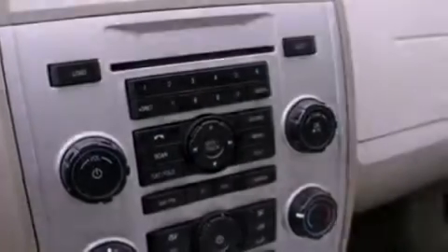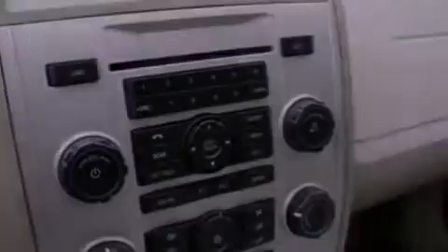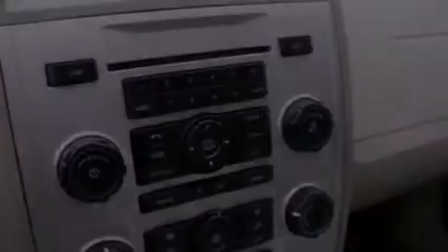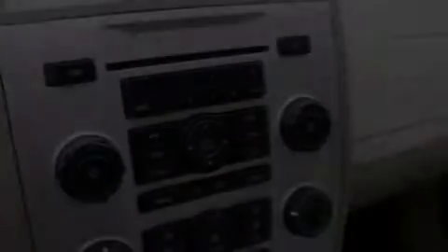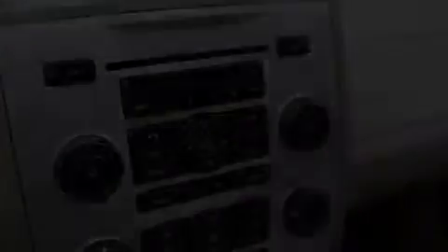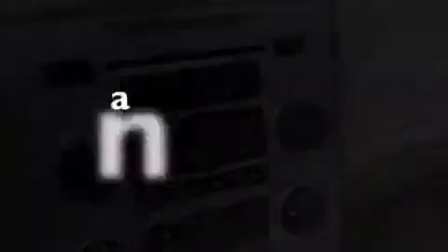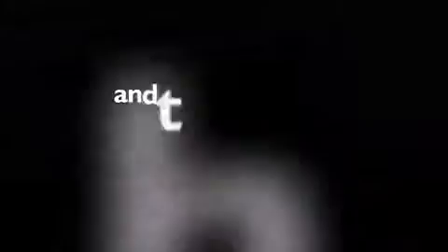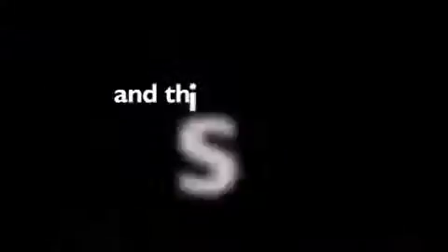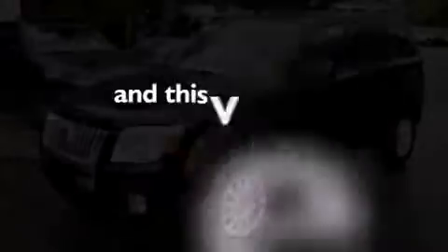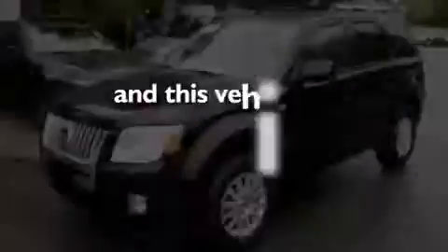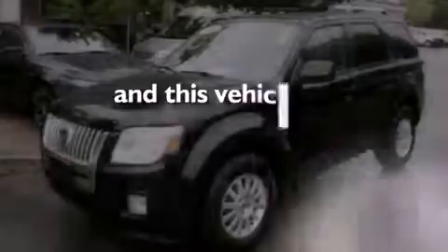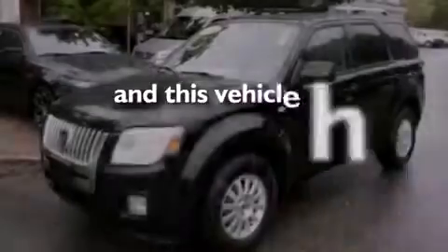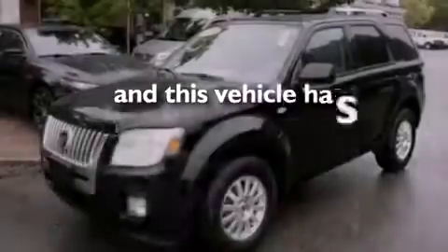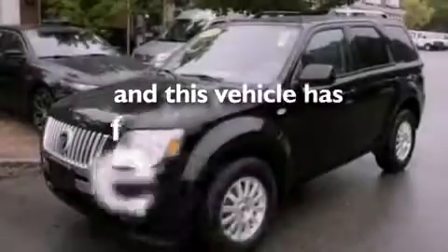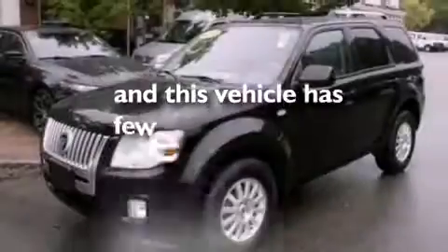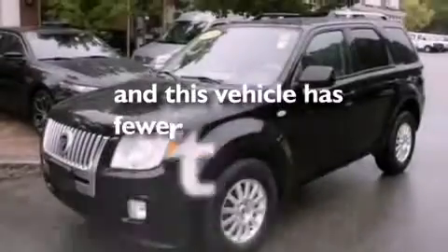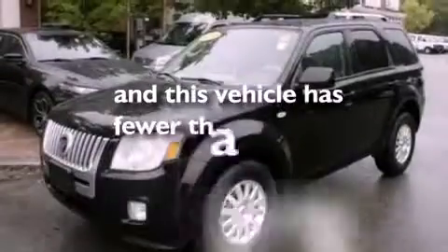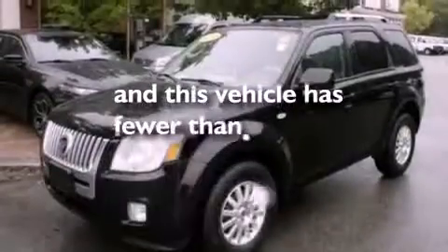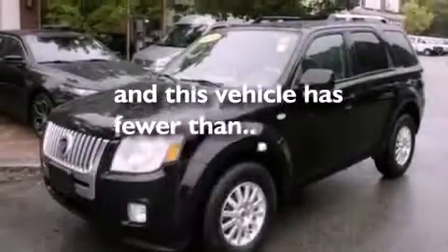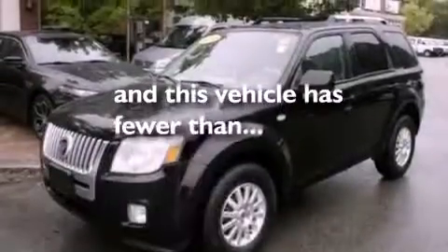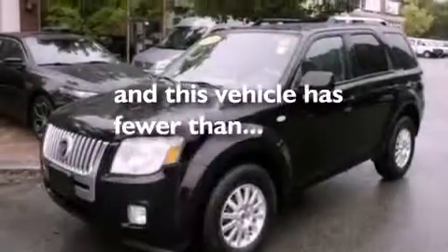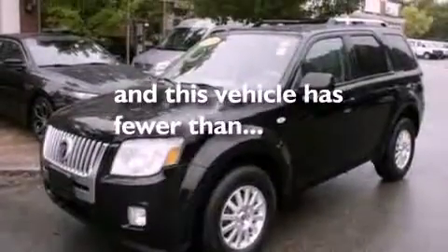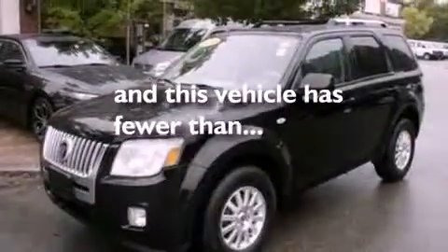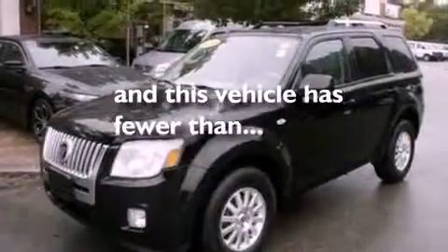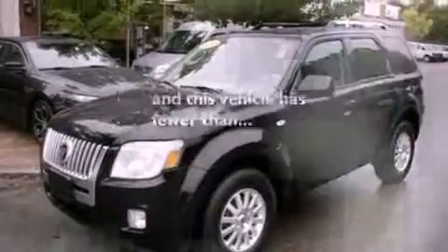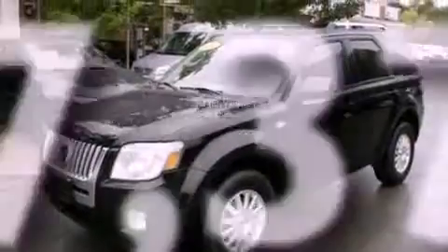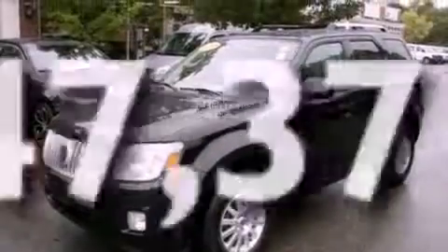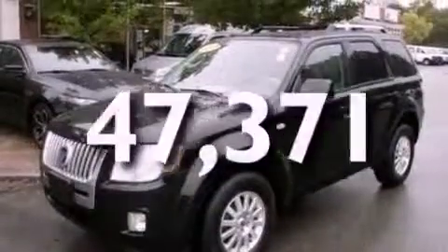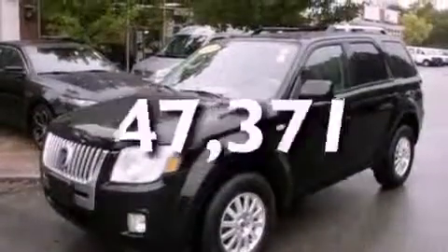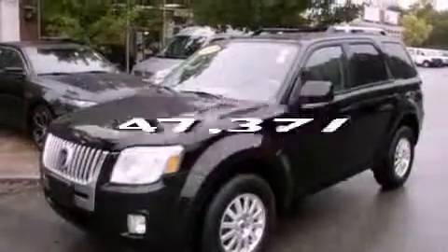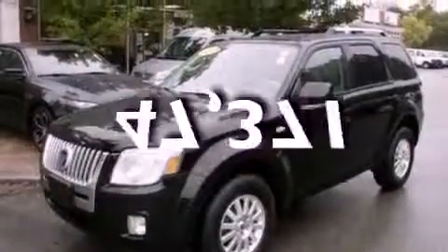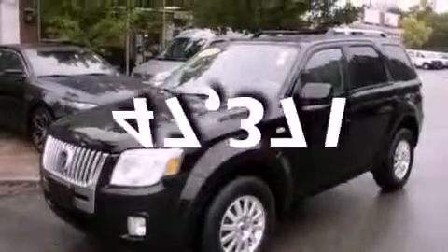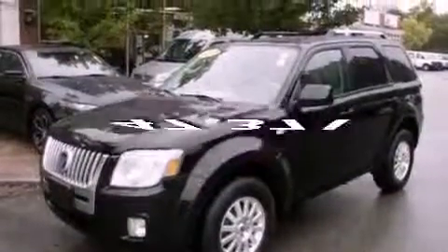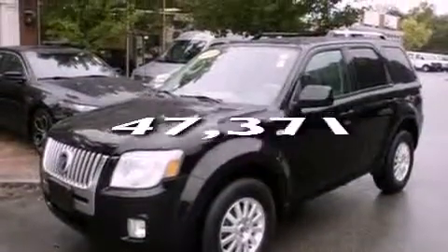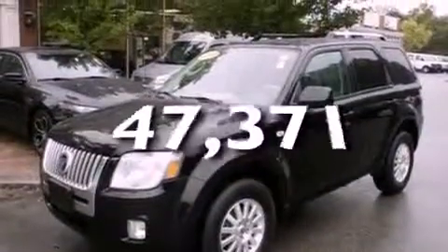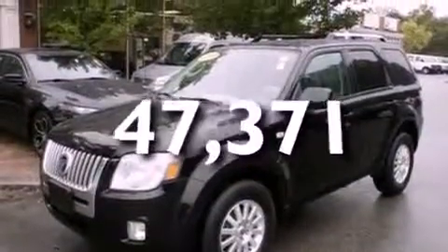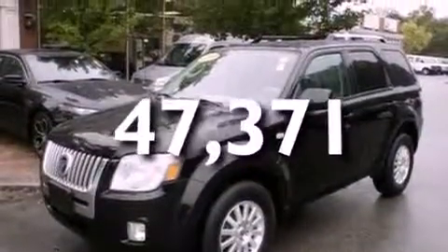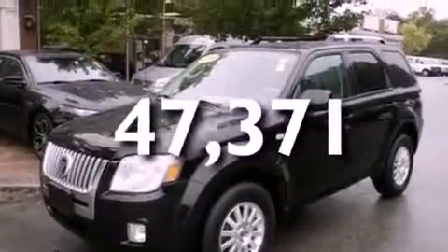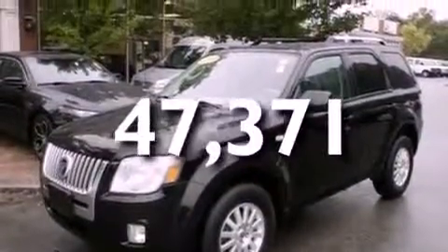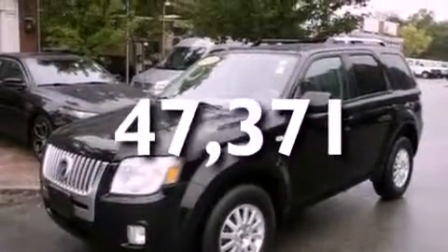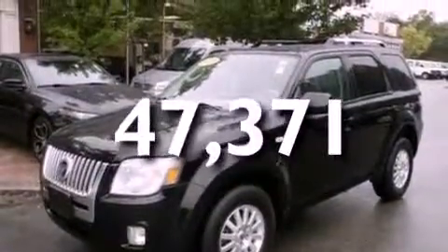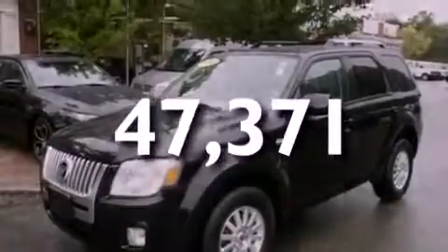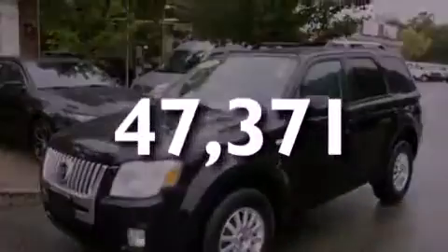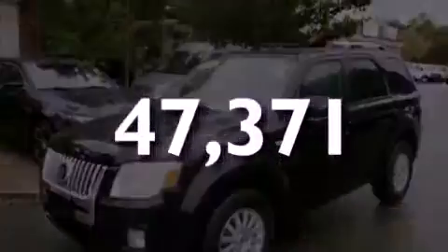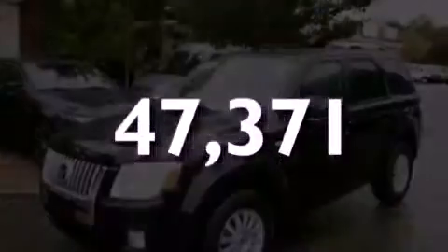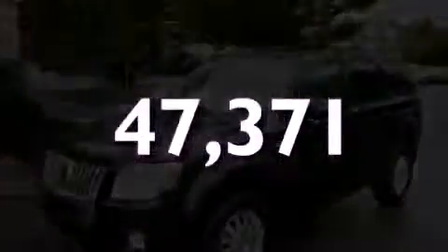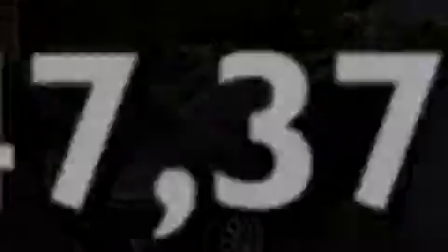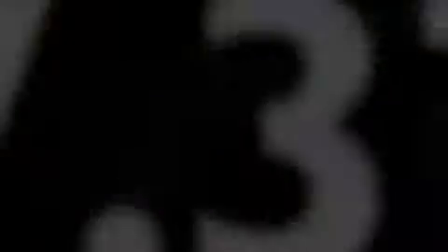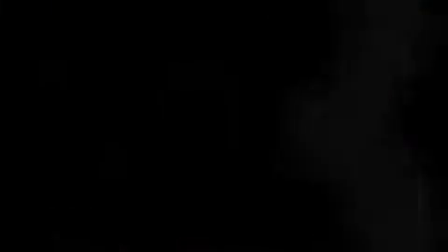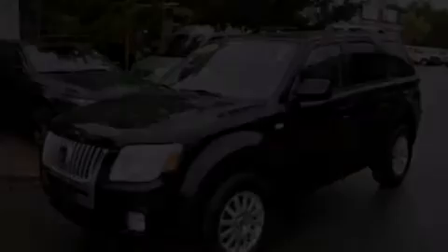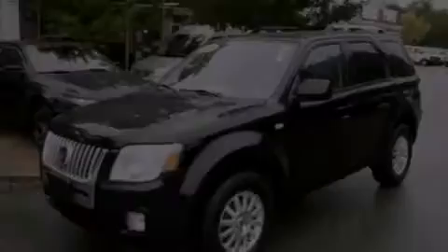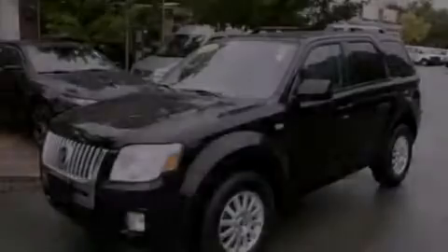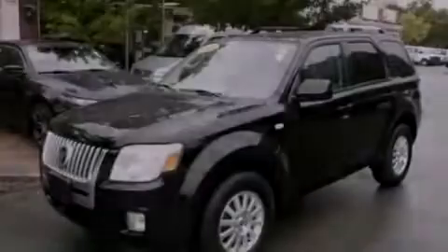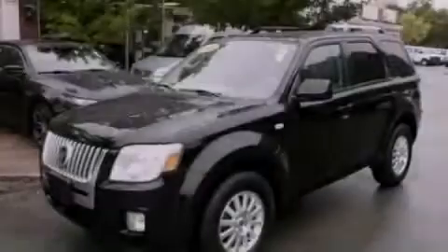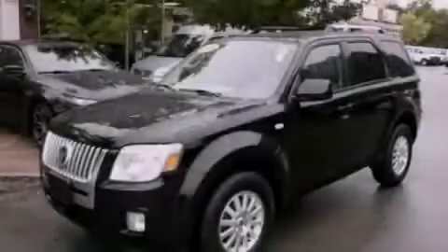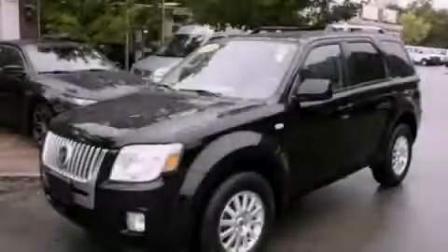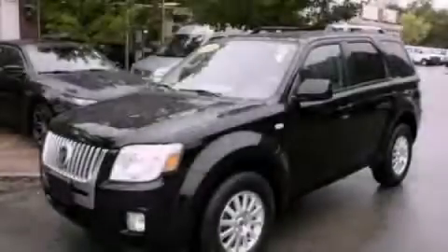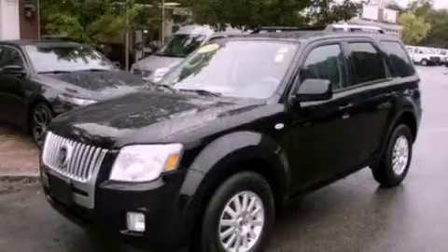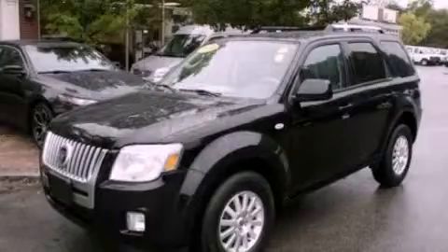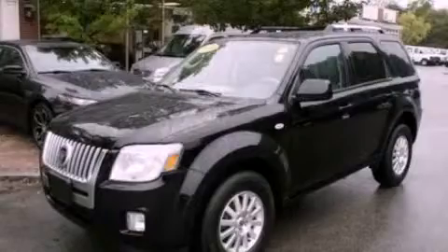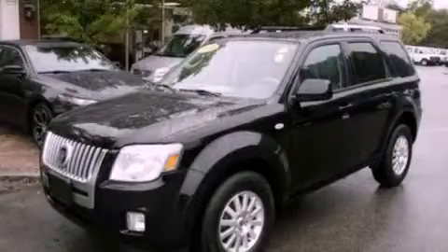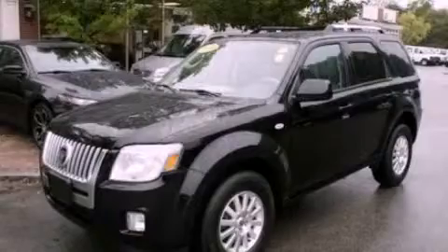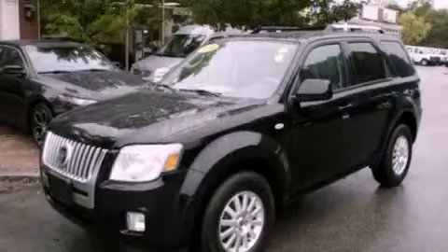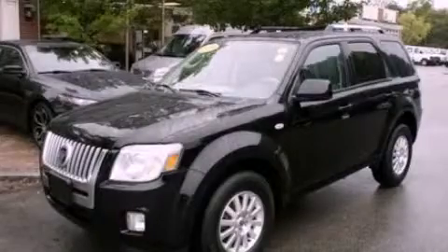And this vehicle has fewer than 48,000 miles on the odometer. Stop by today and test drive this automobile for yourself.